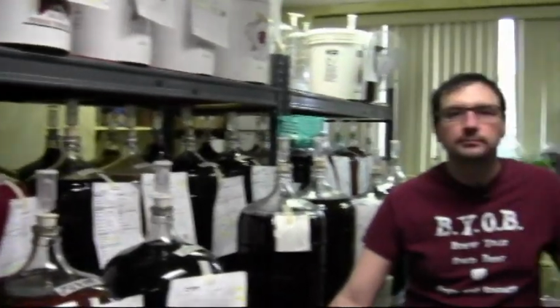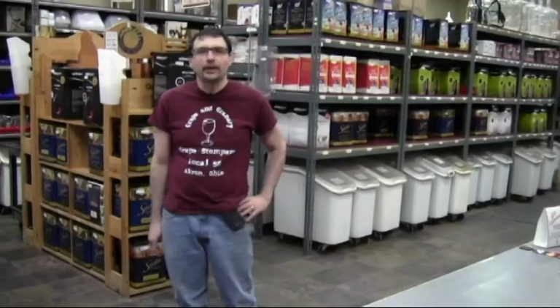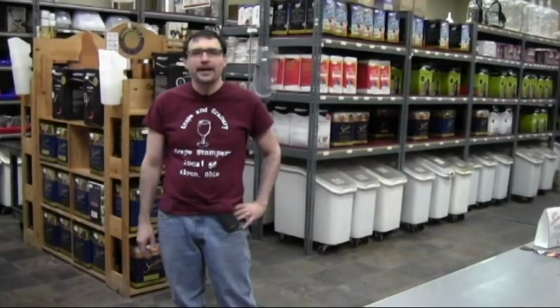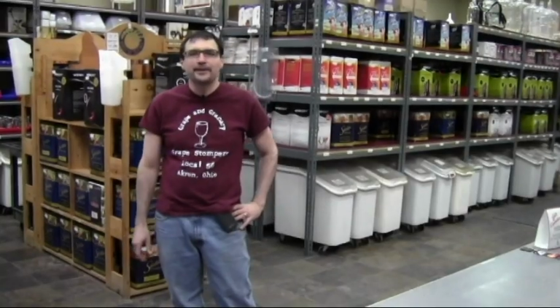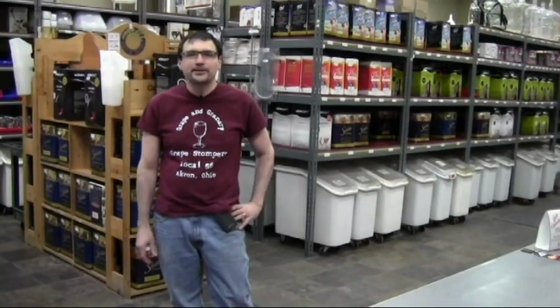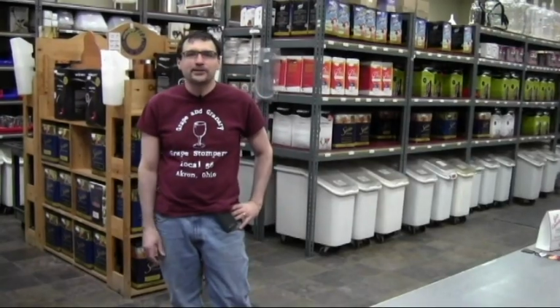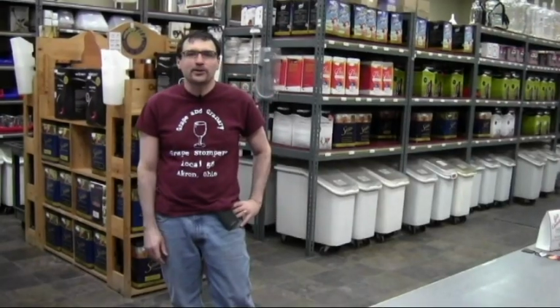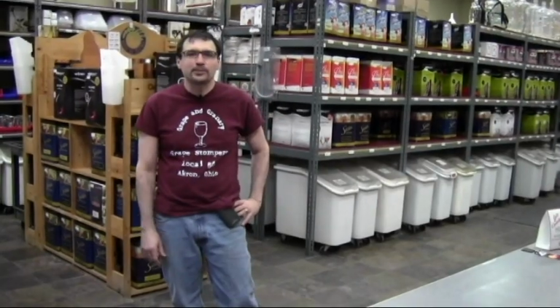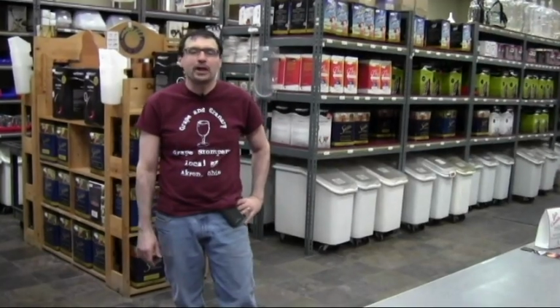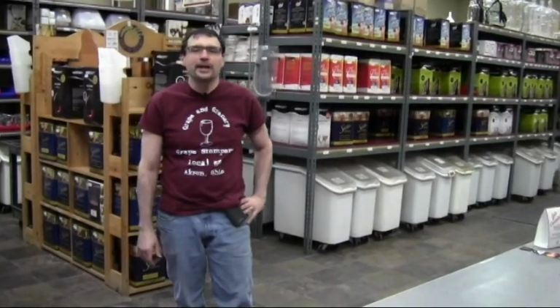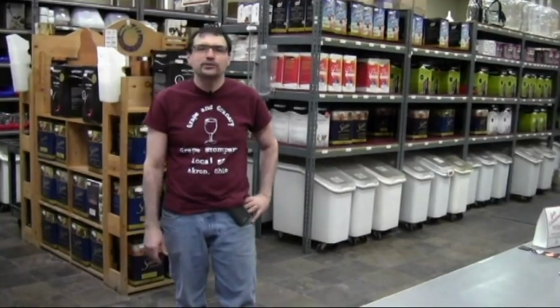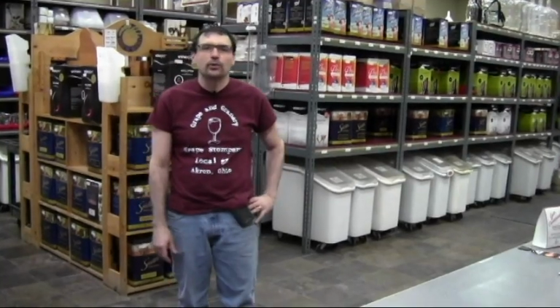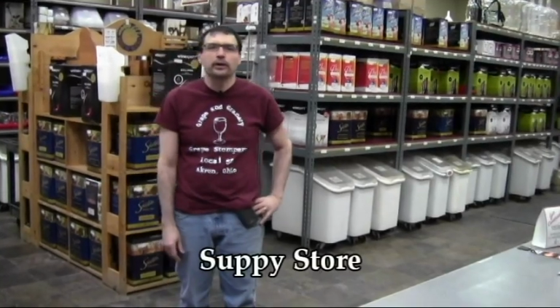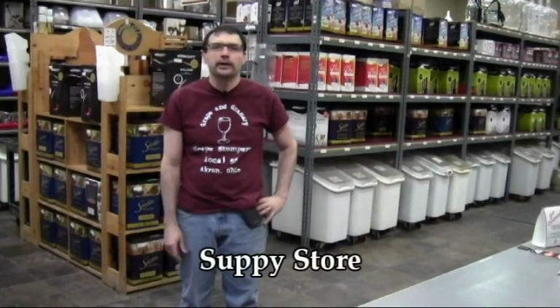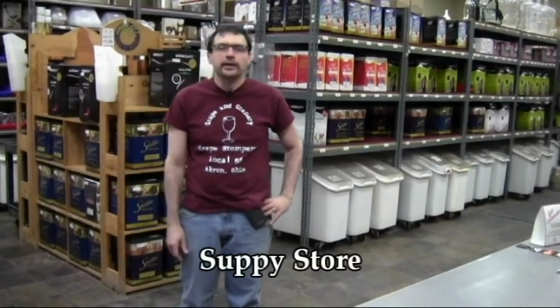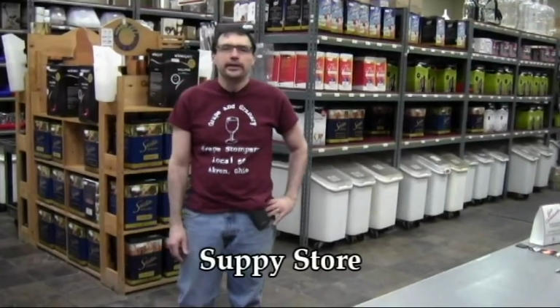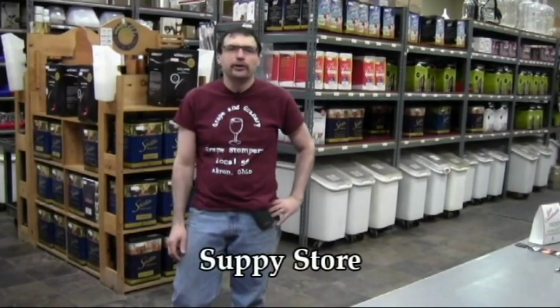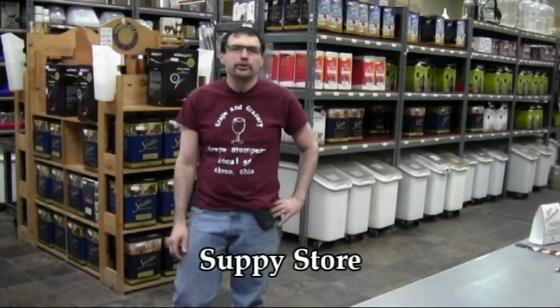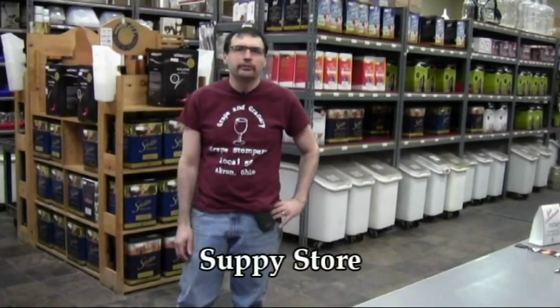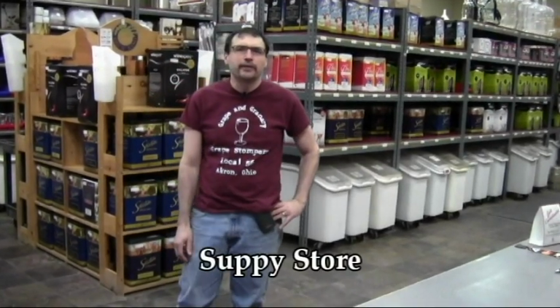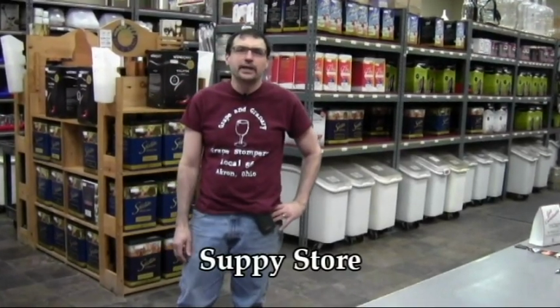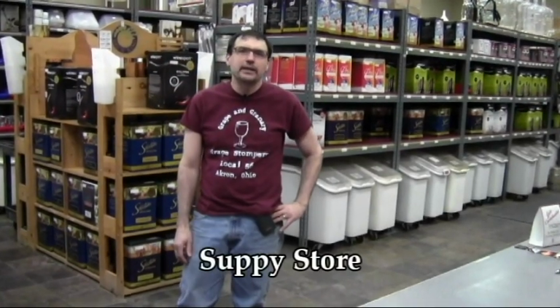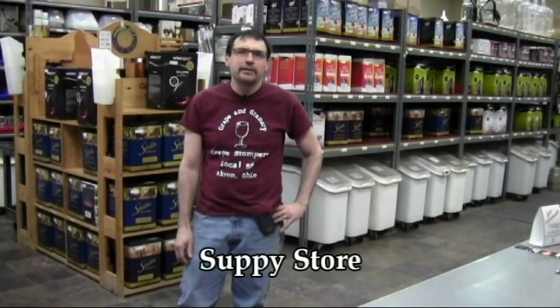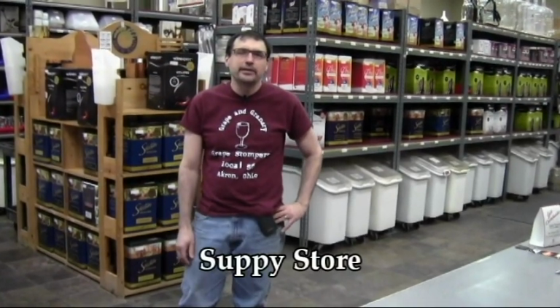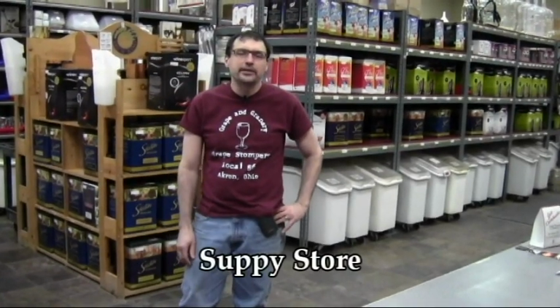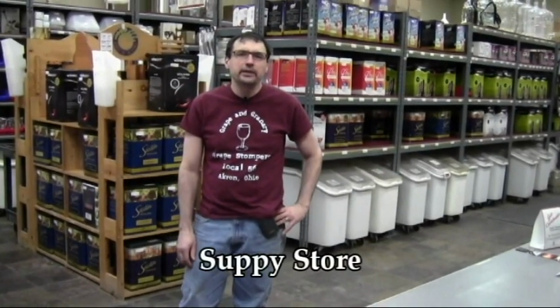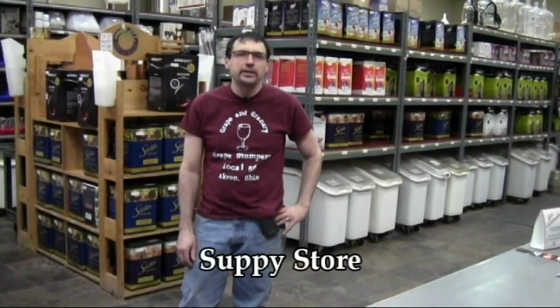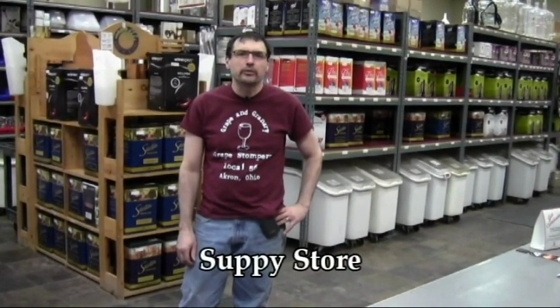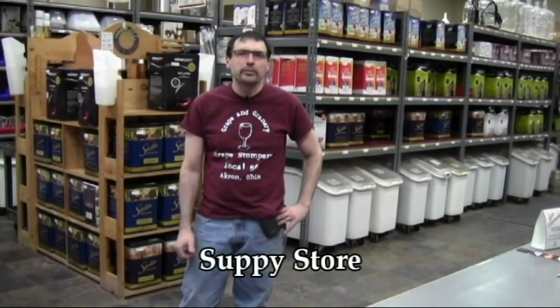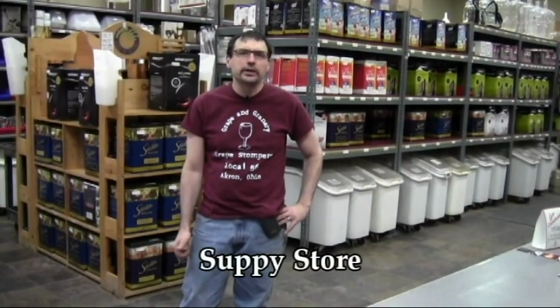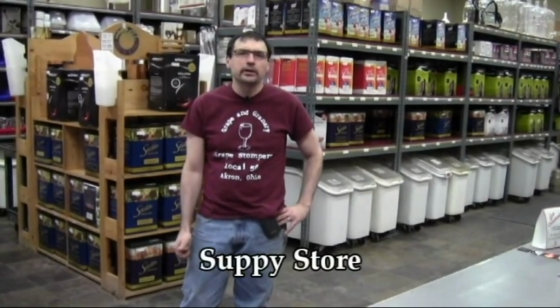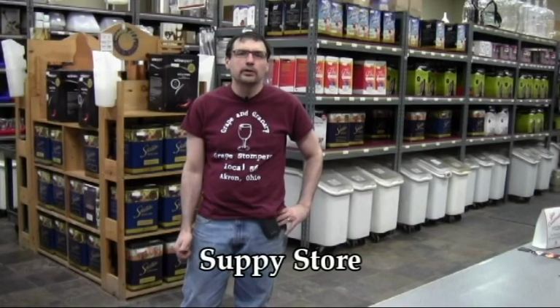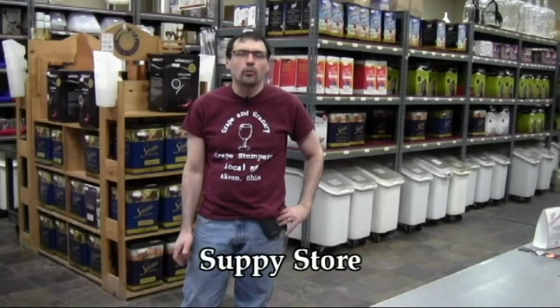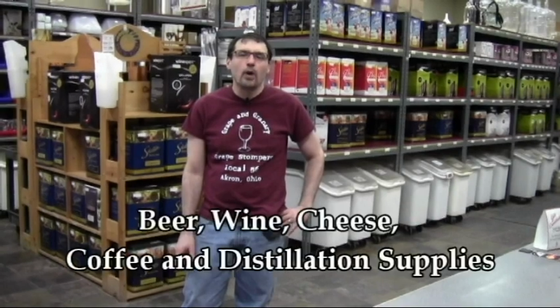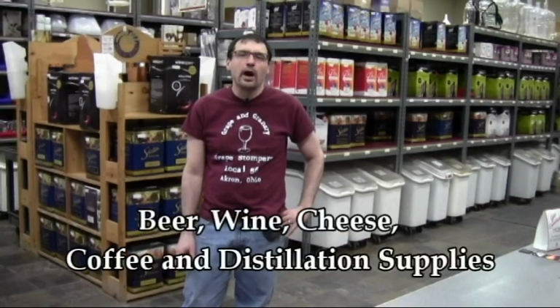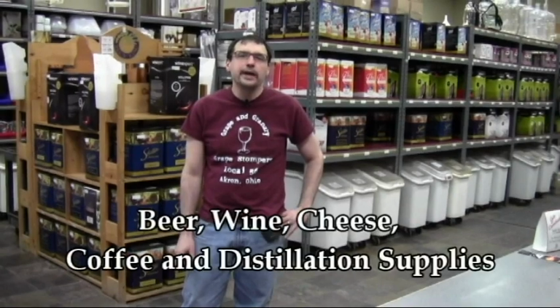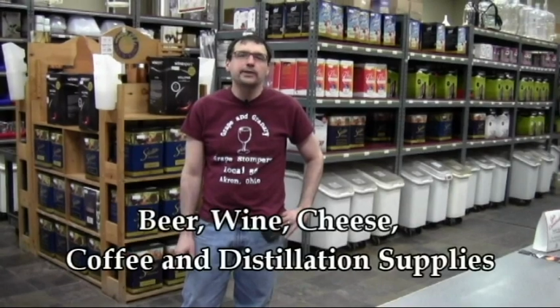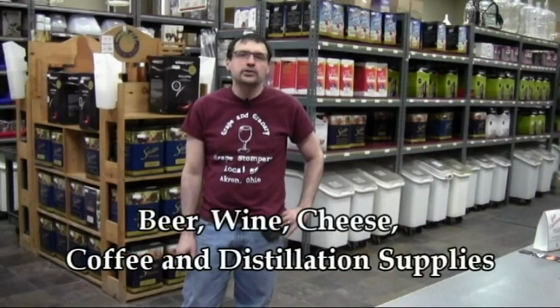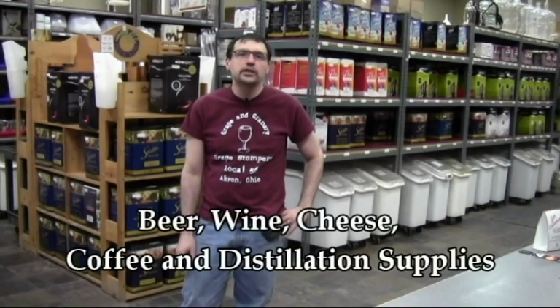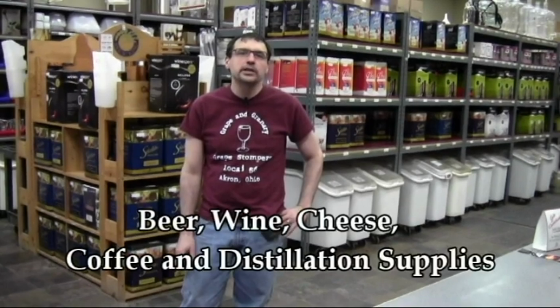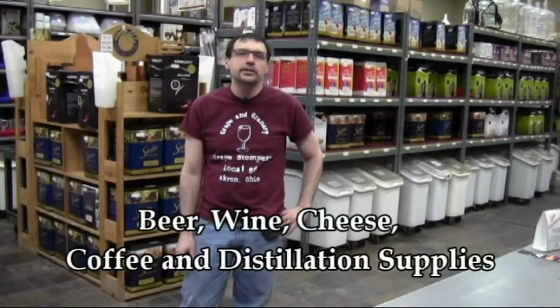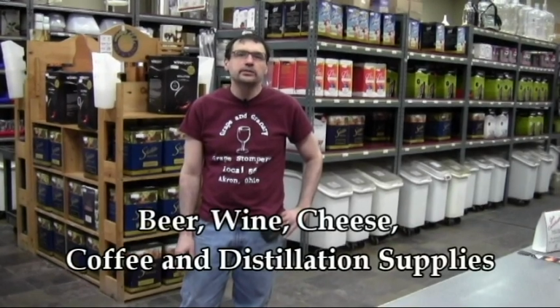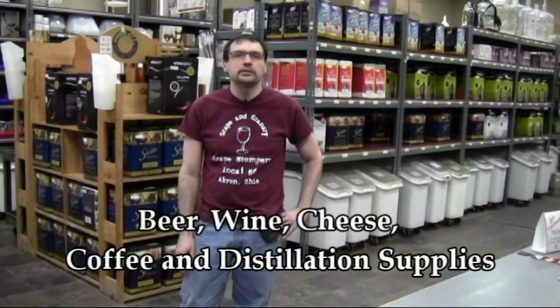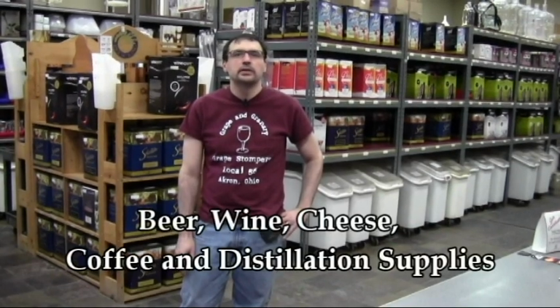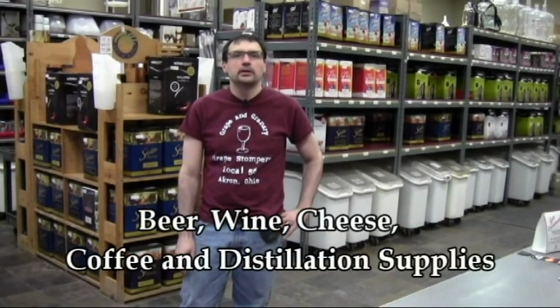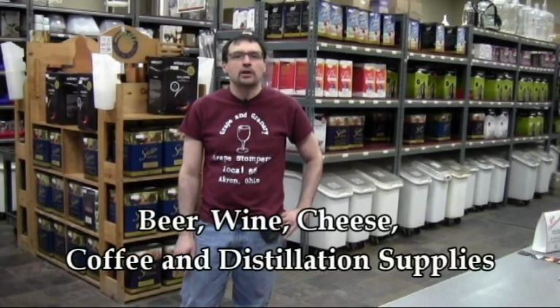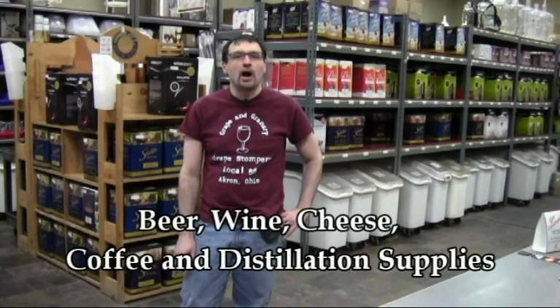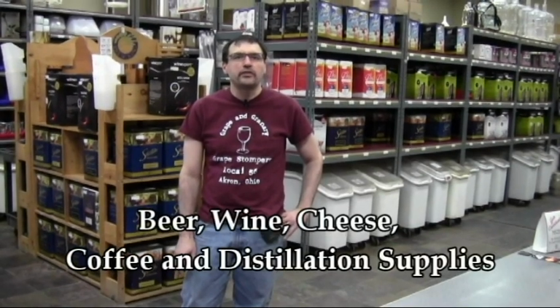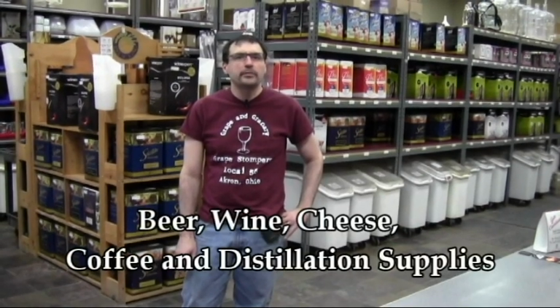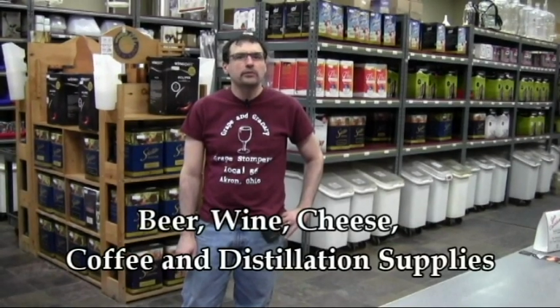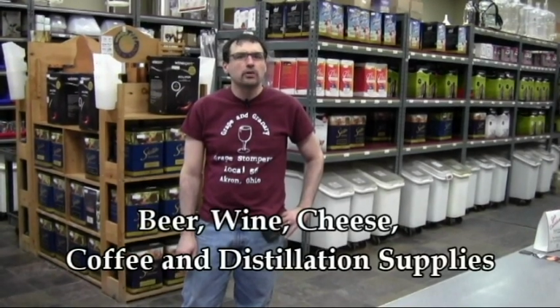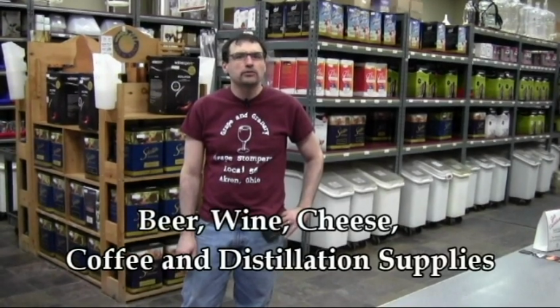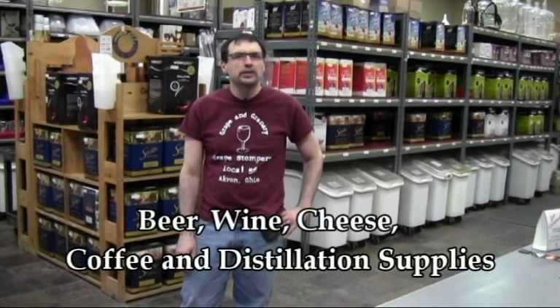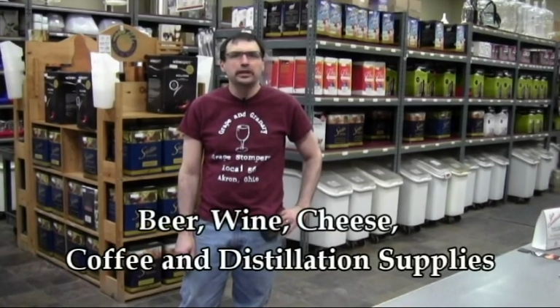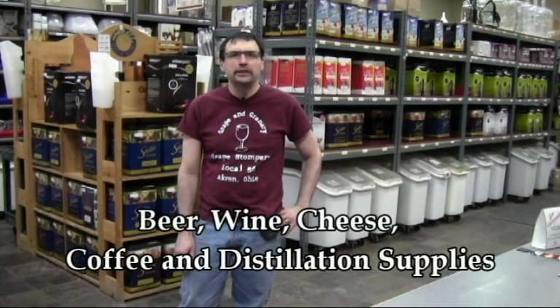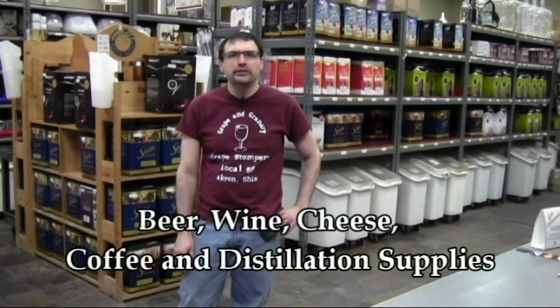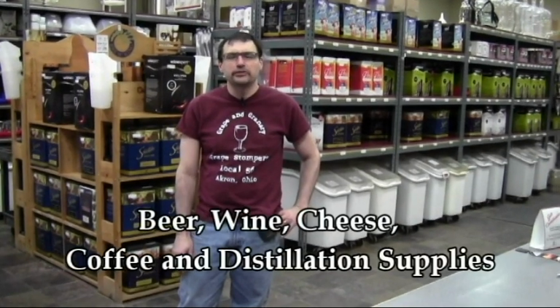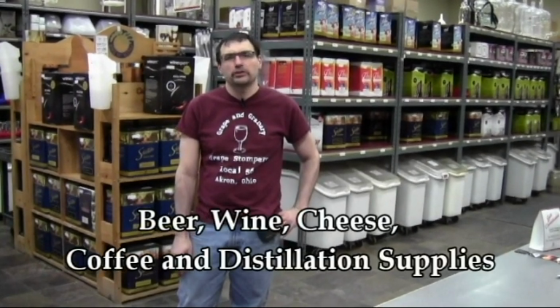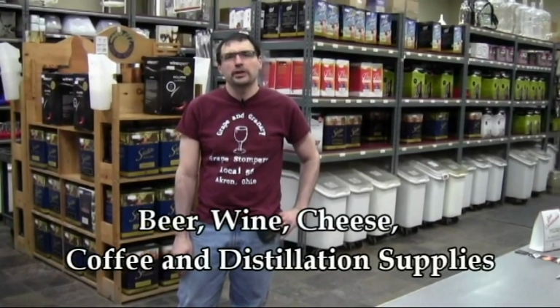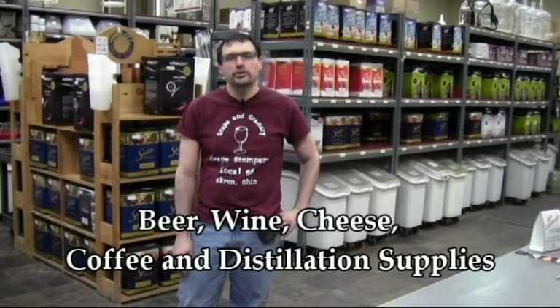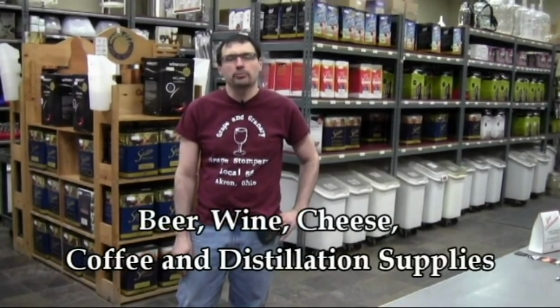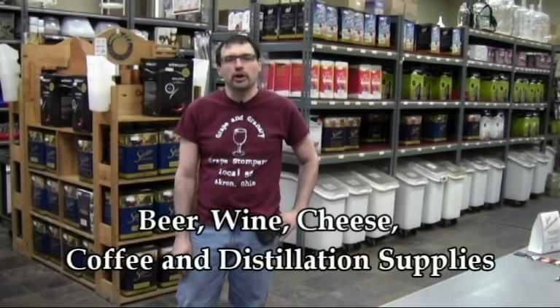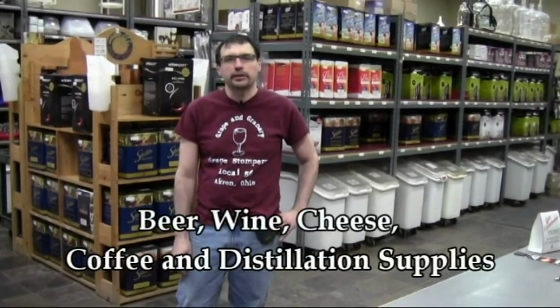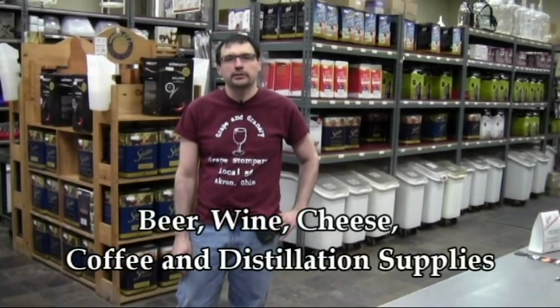This is our supply store. Here you'll find everything you need for beer, wine, cheese, coffee bean roasting, and even distillation products.